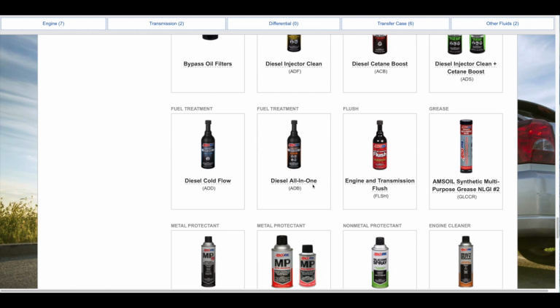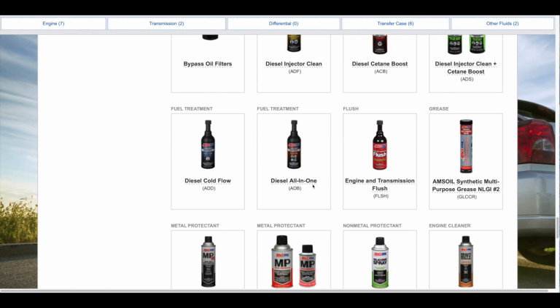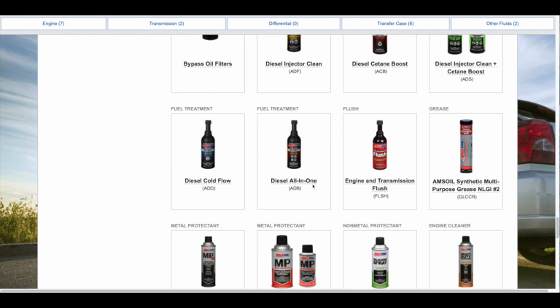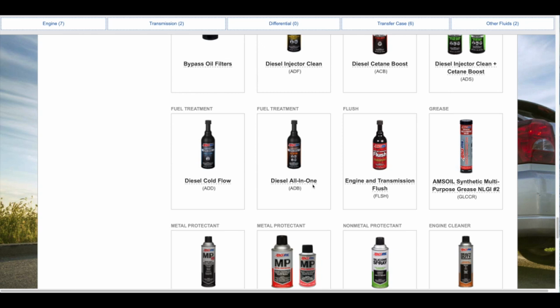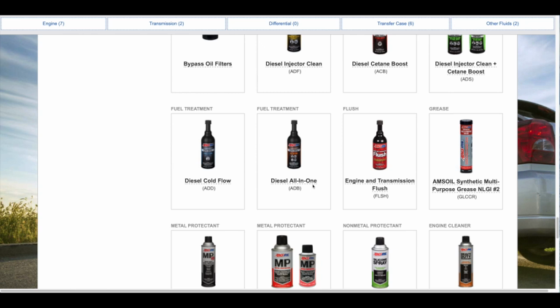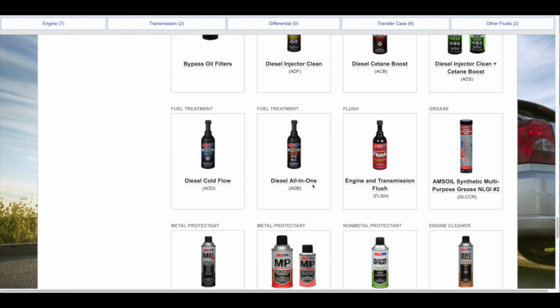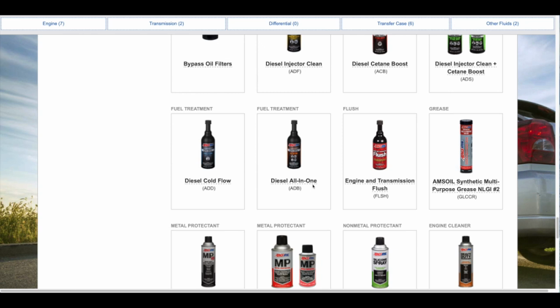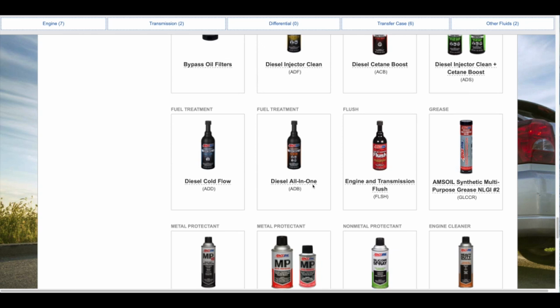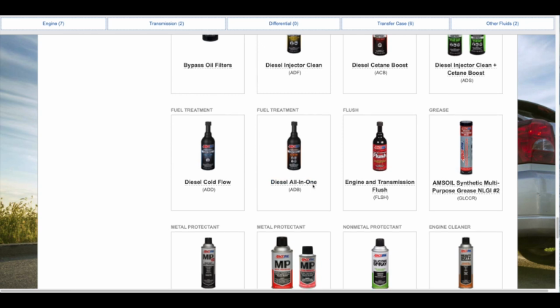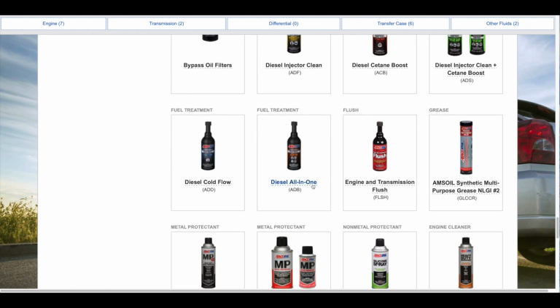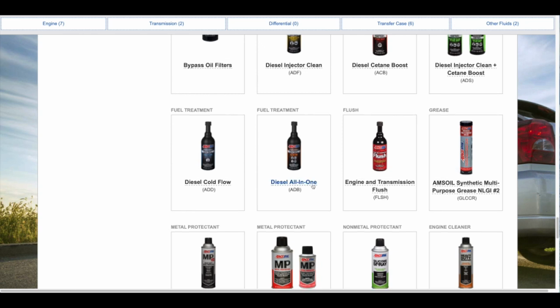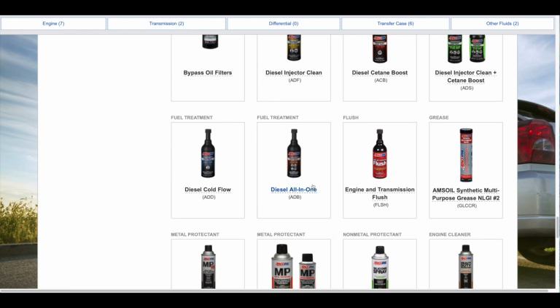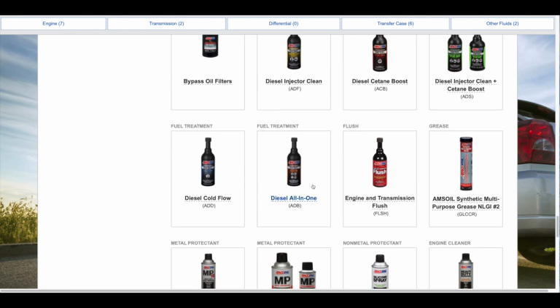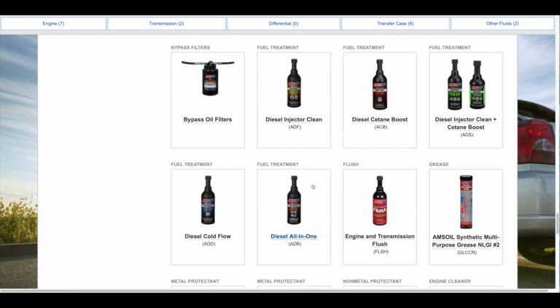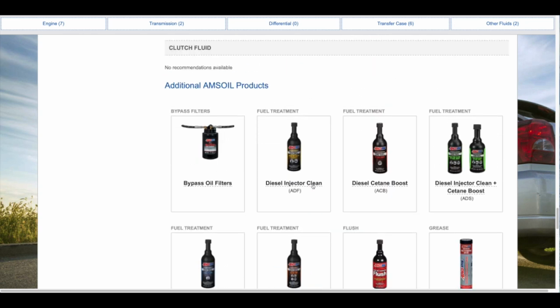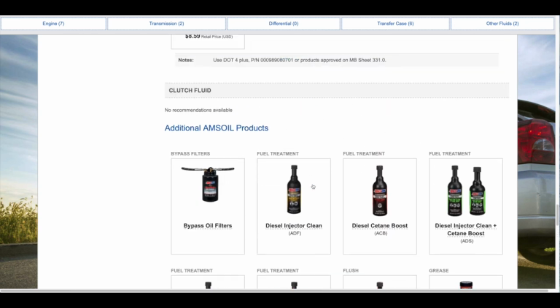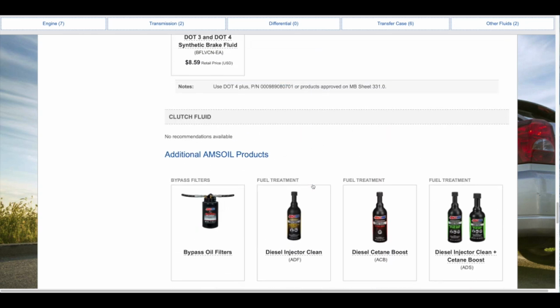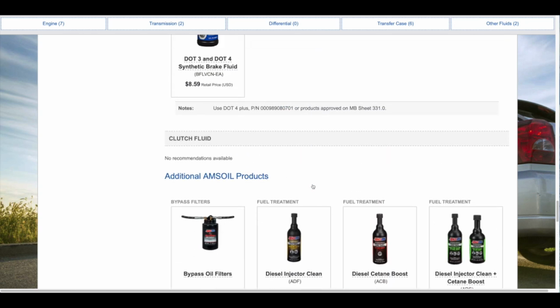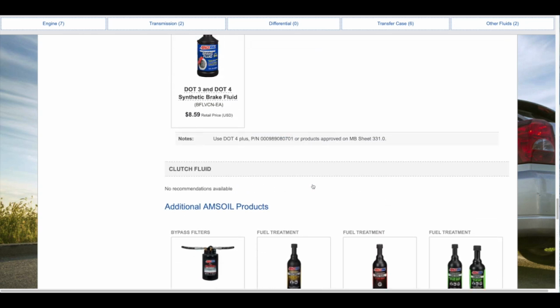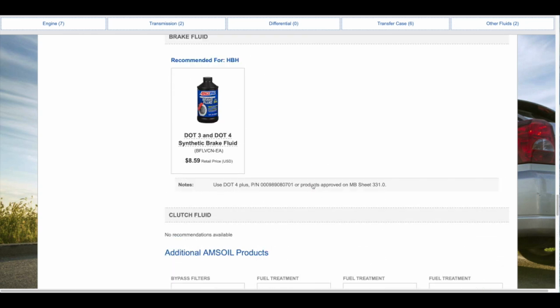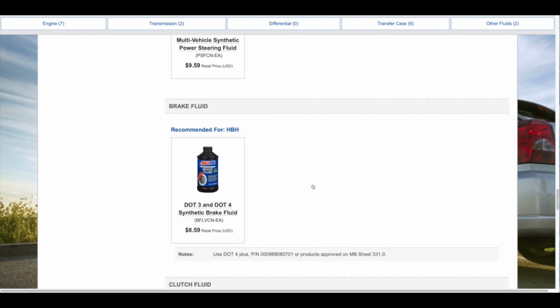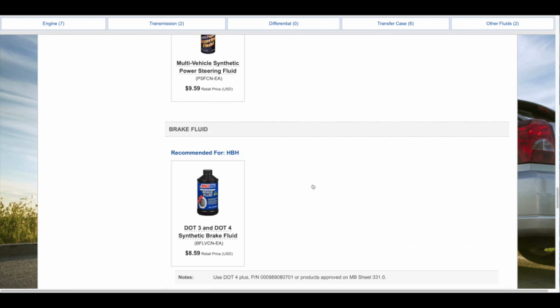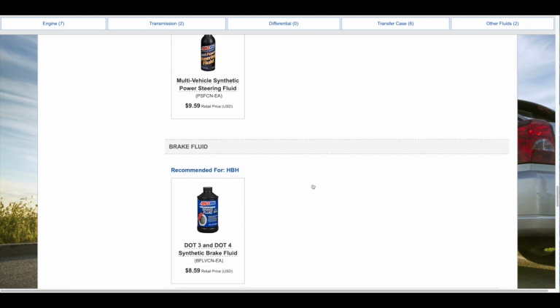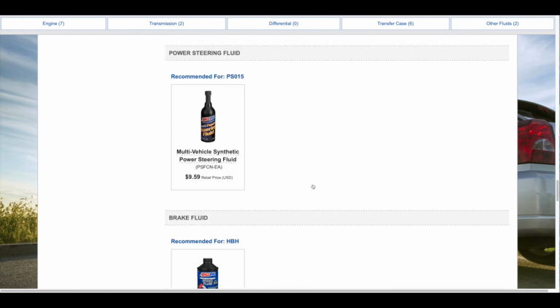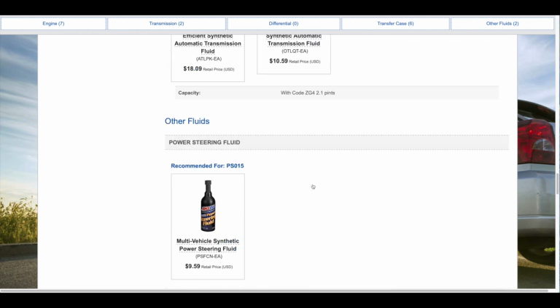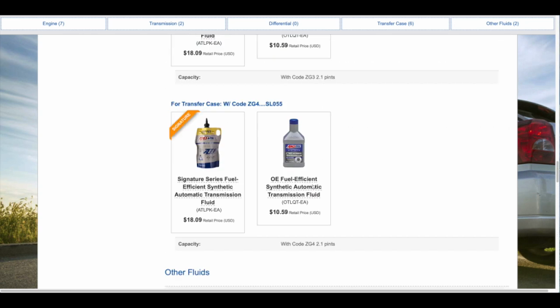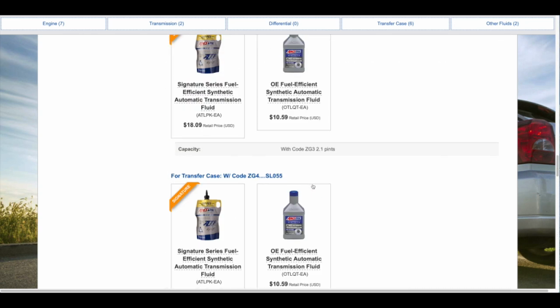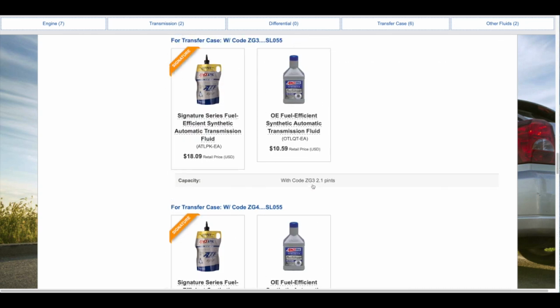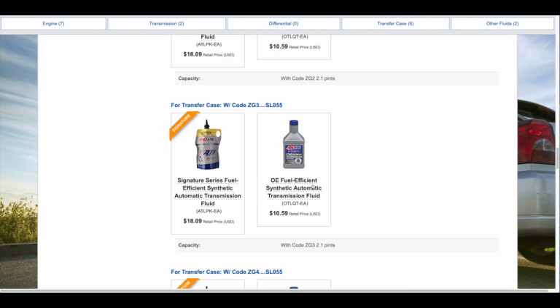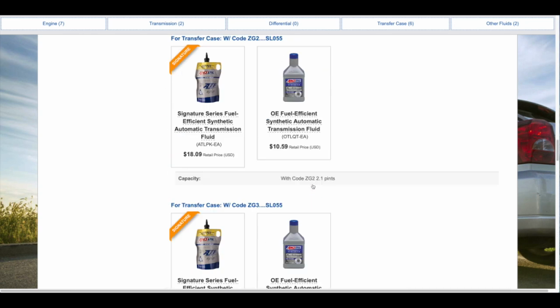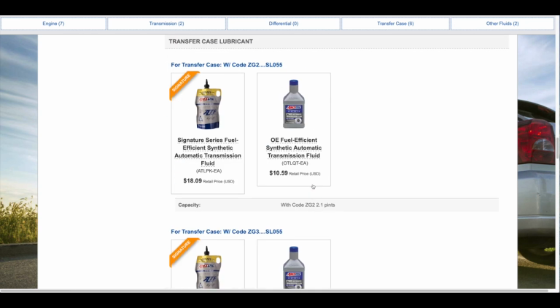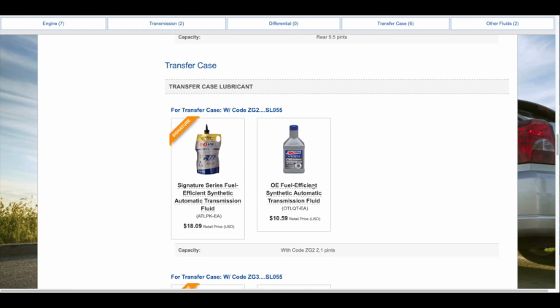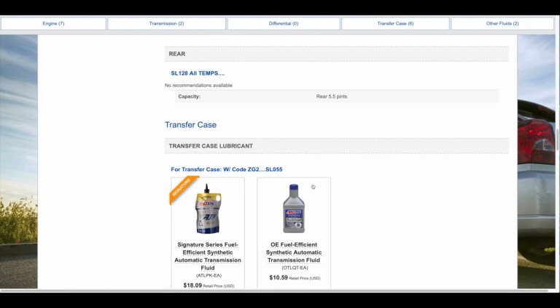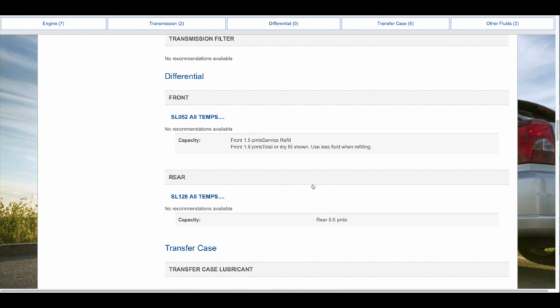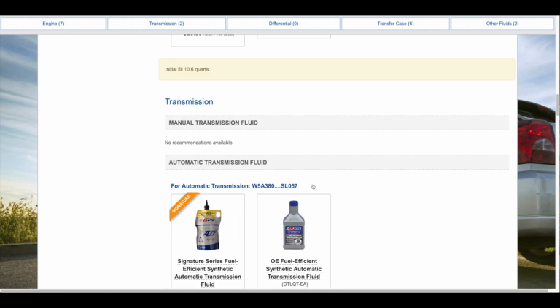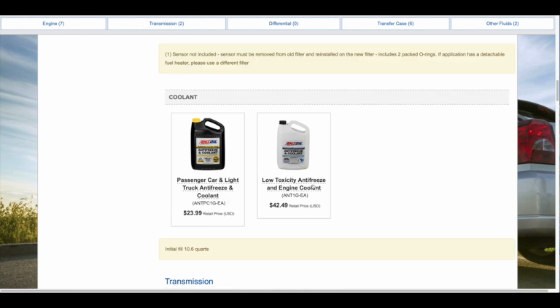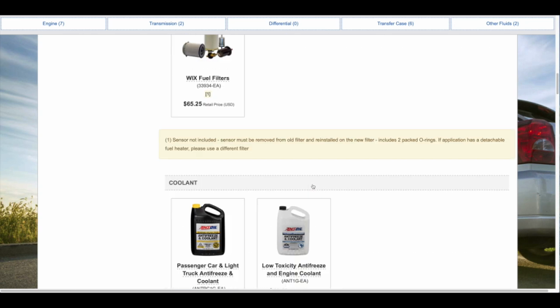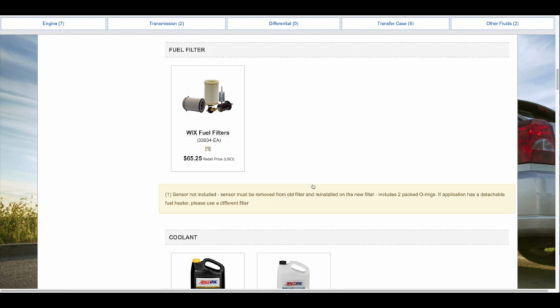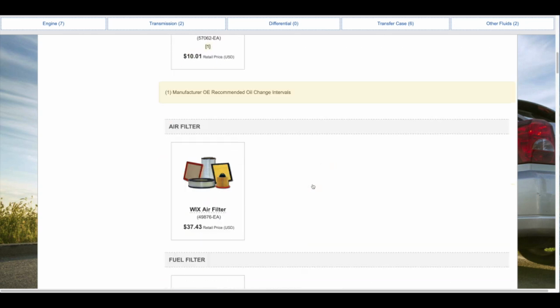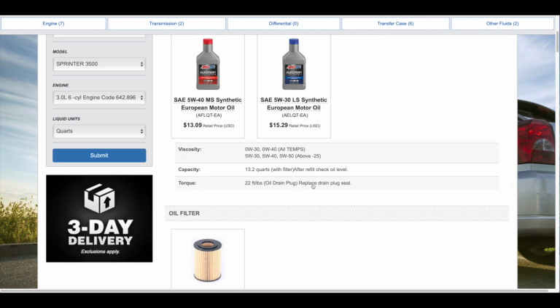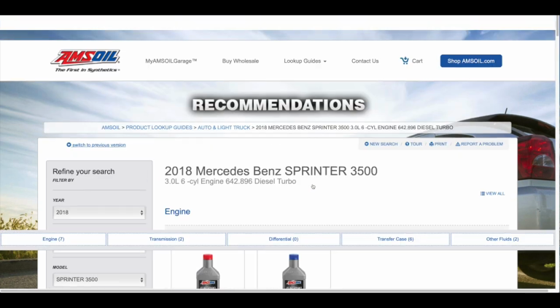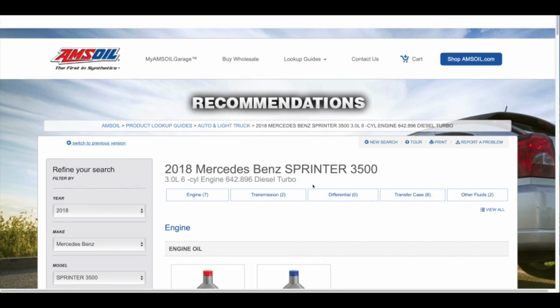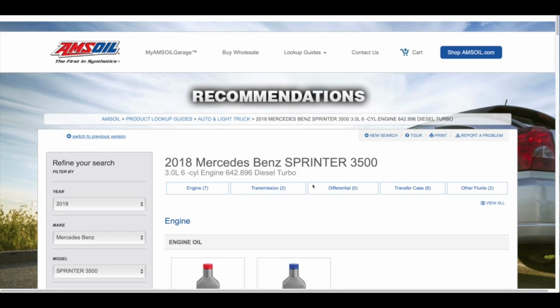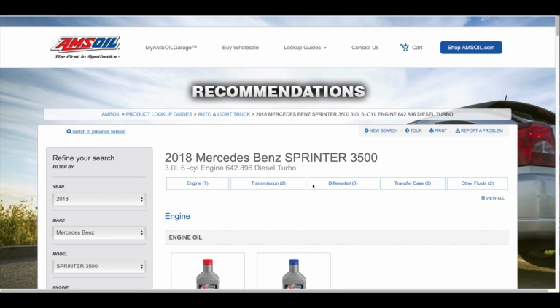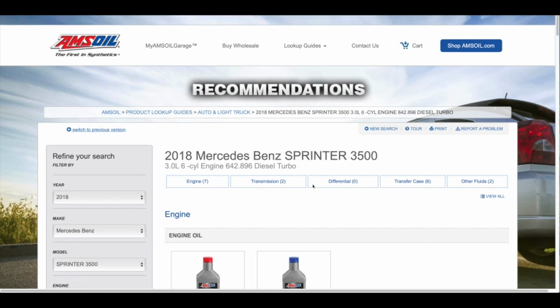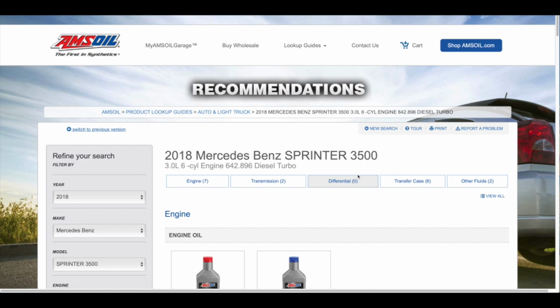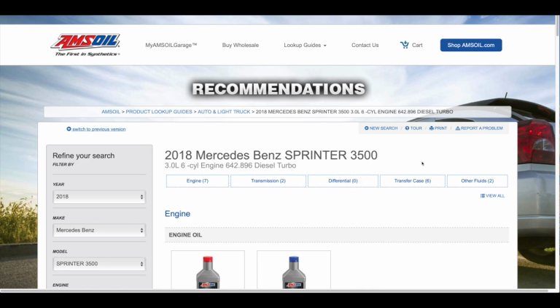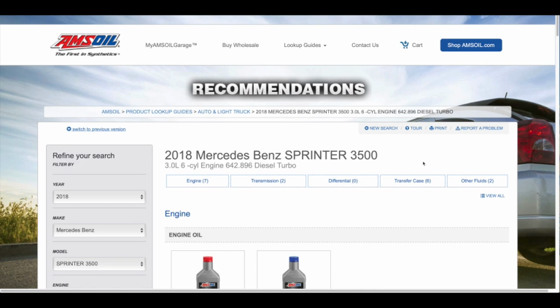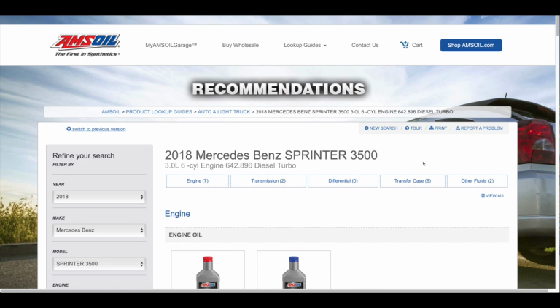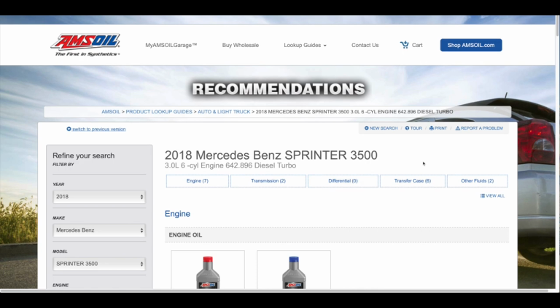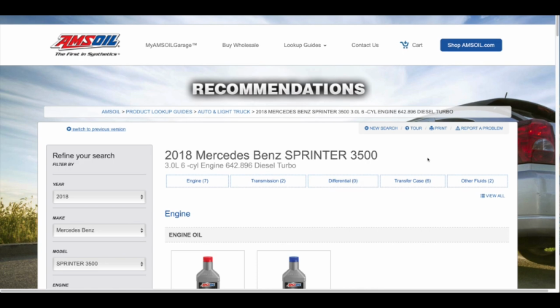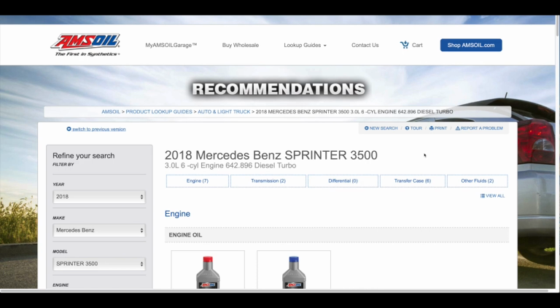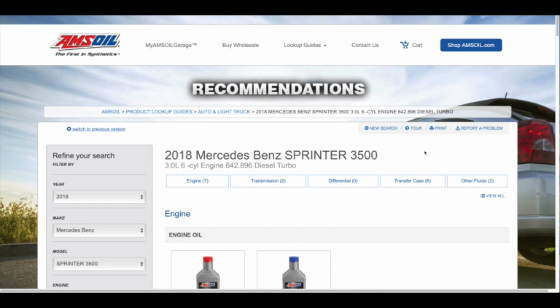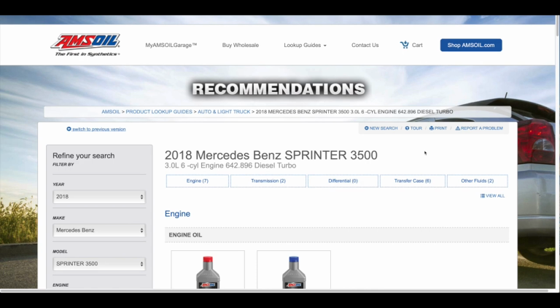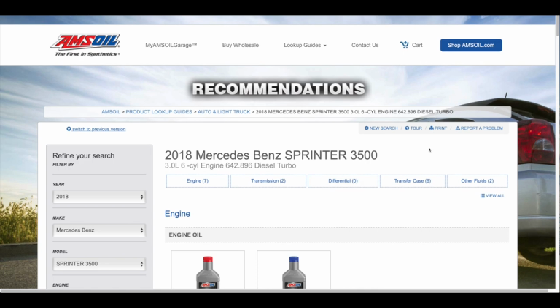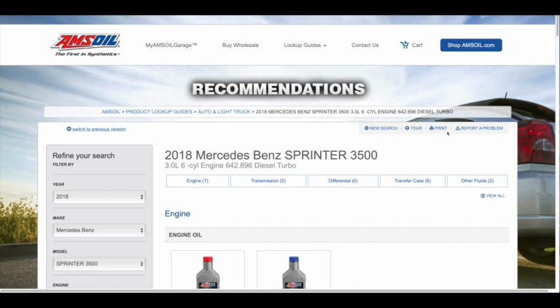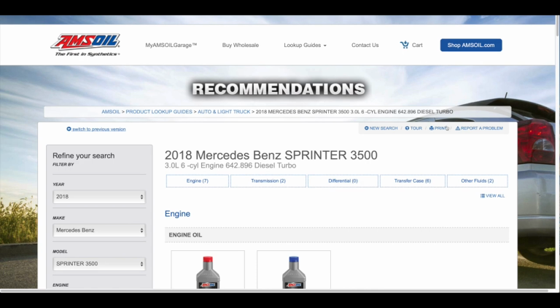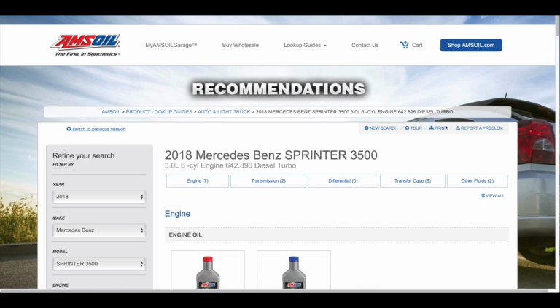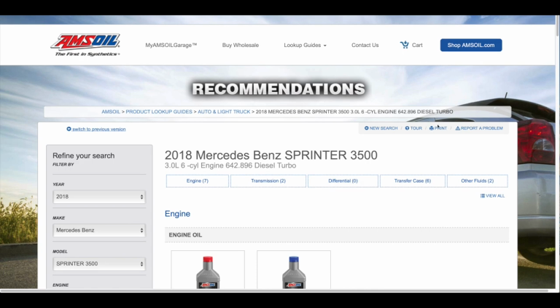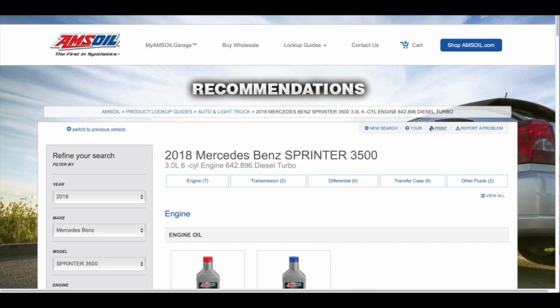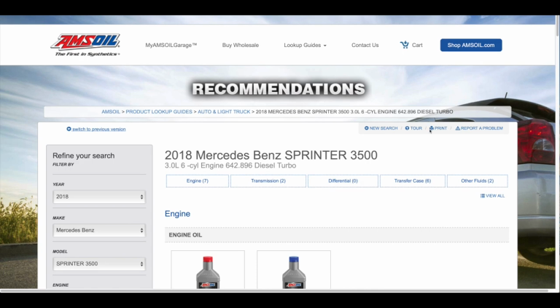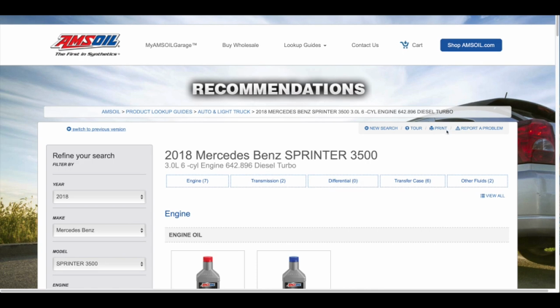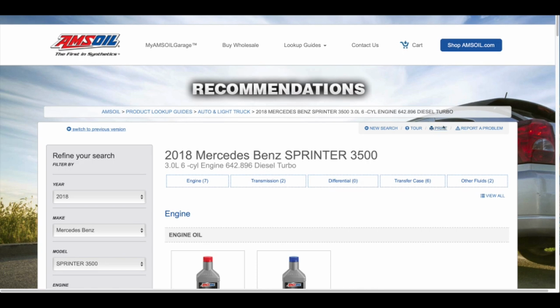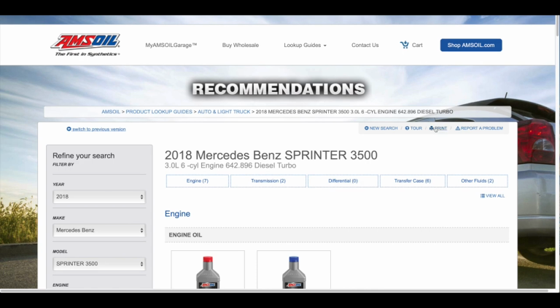If you want the fluid capacities, you can go to the top of the page and print it off.